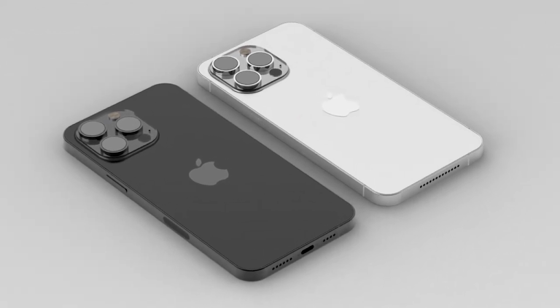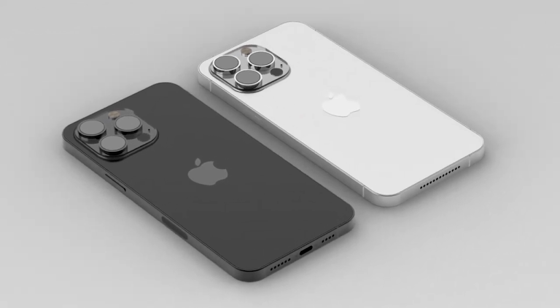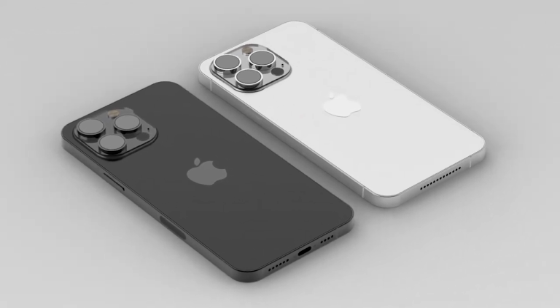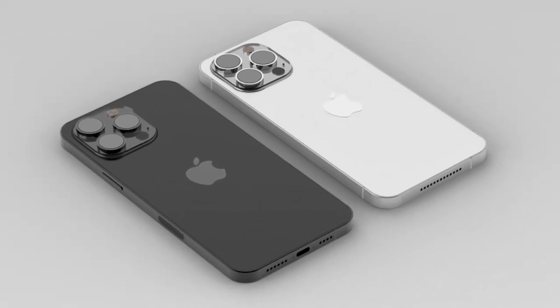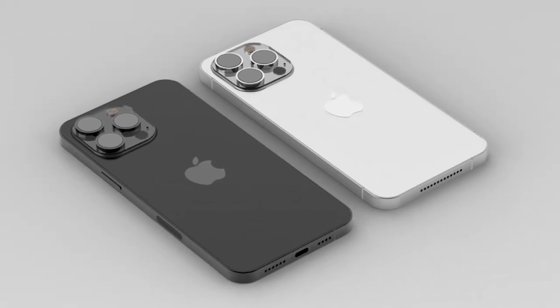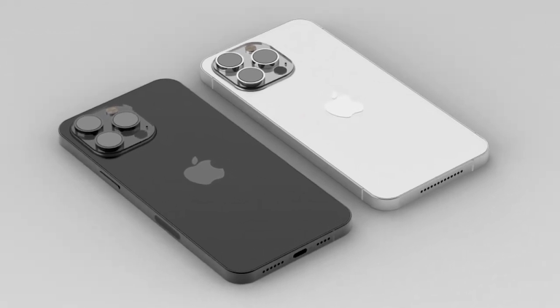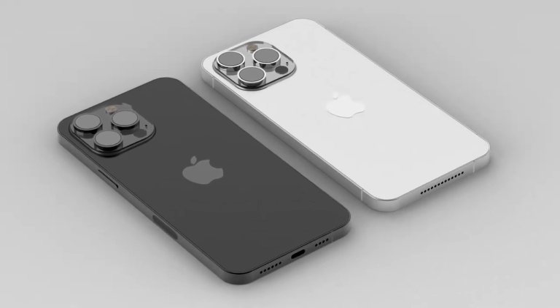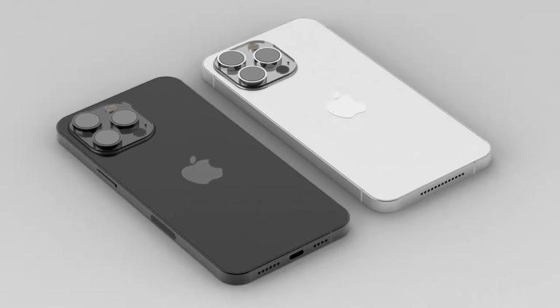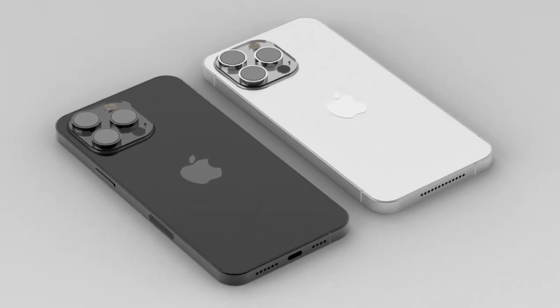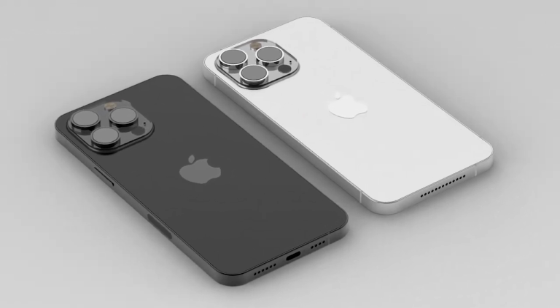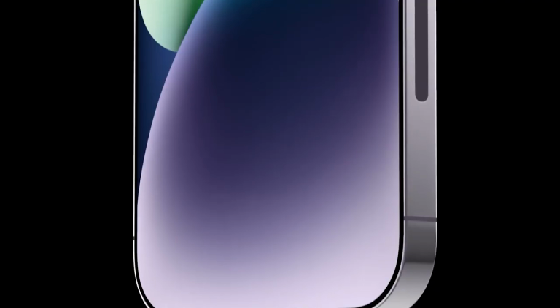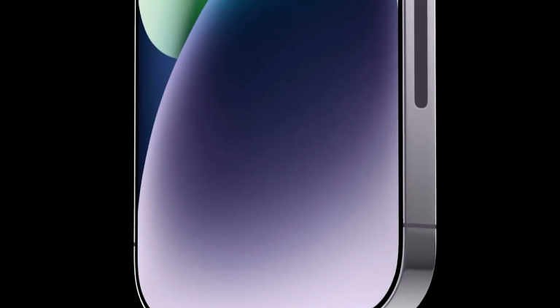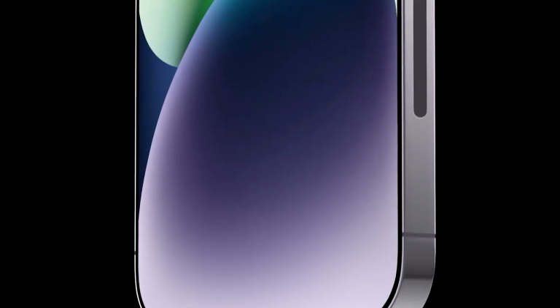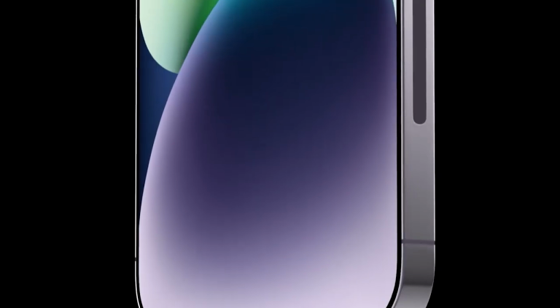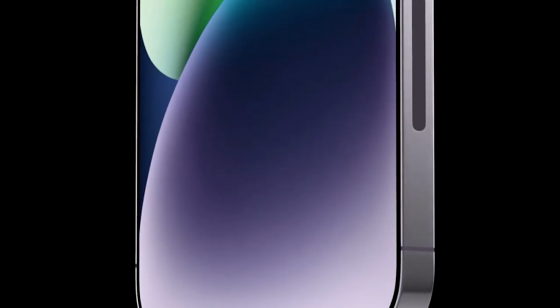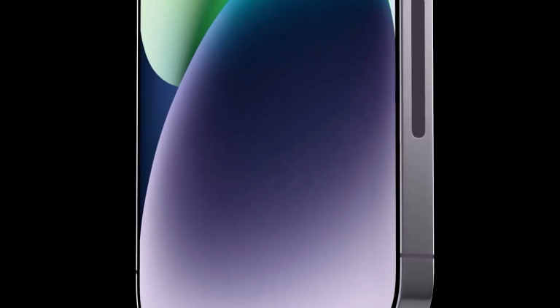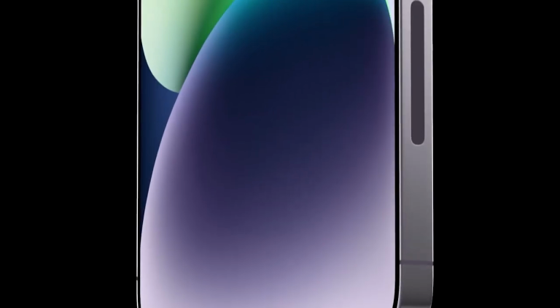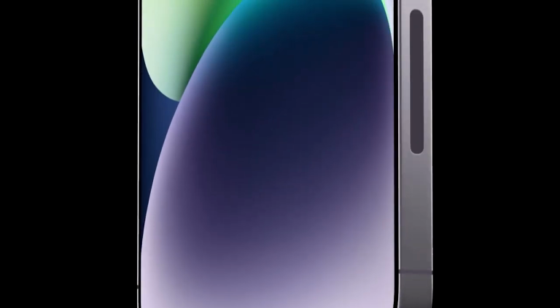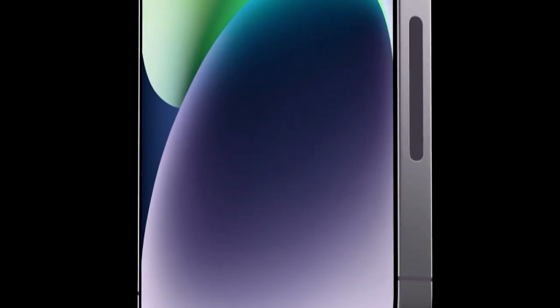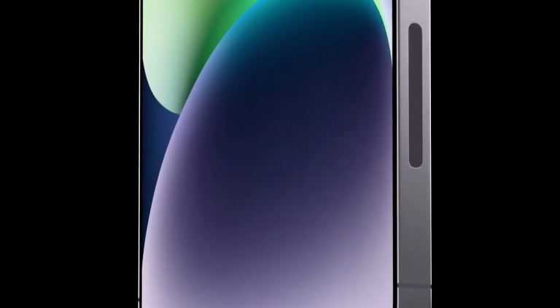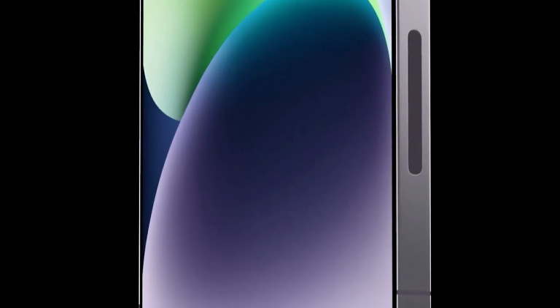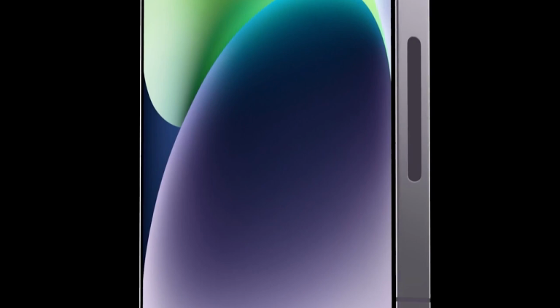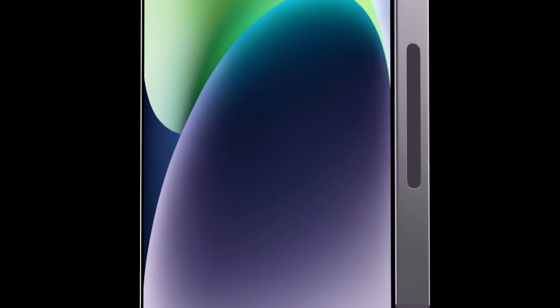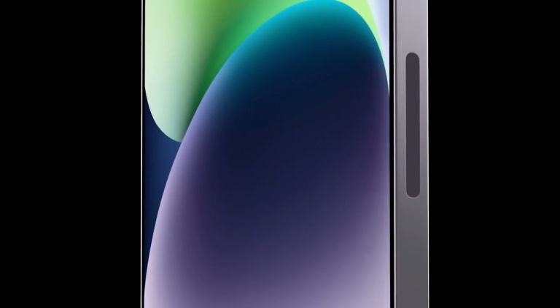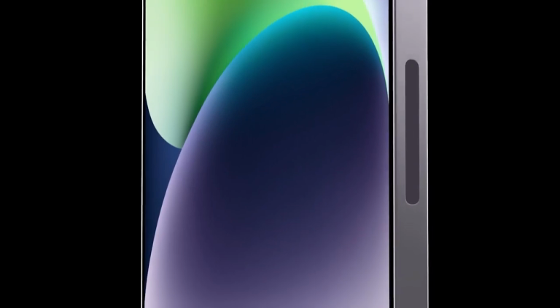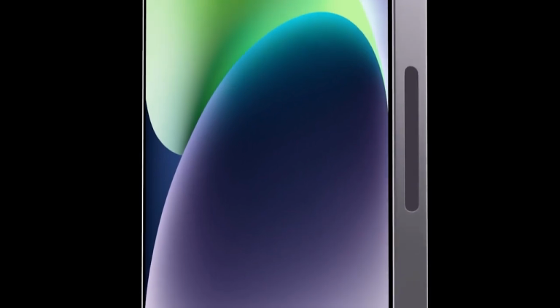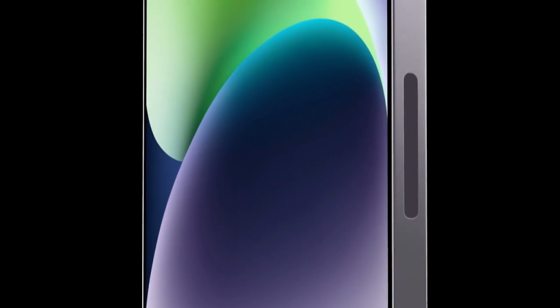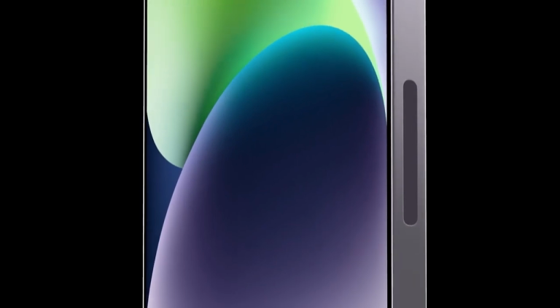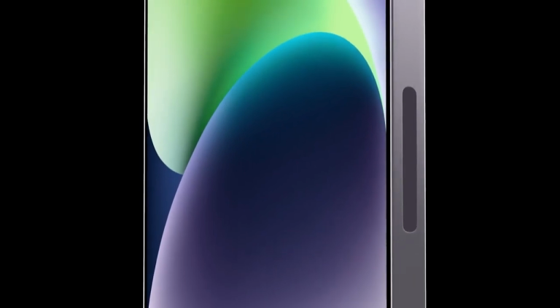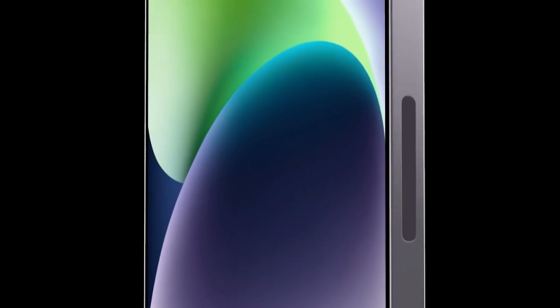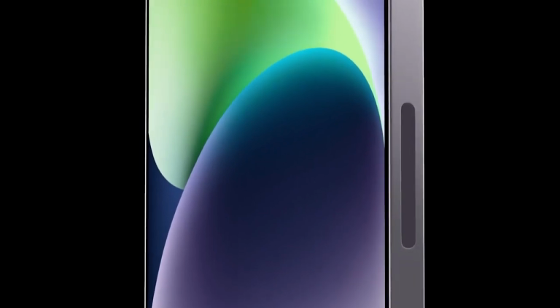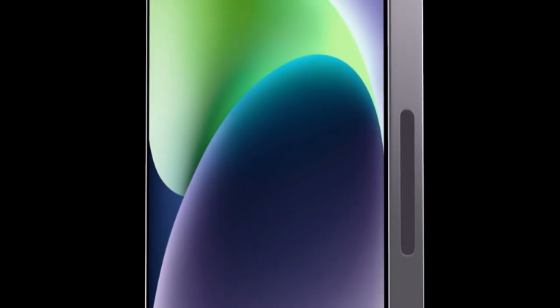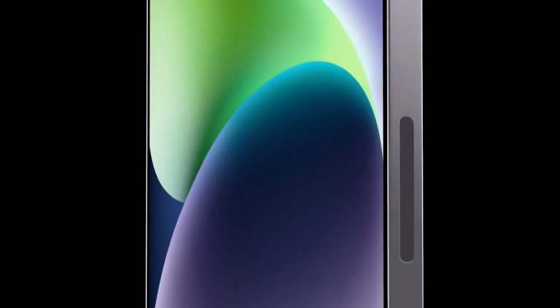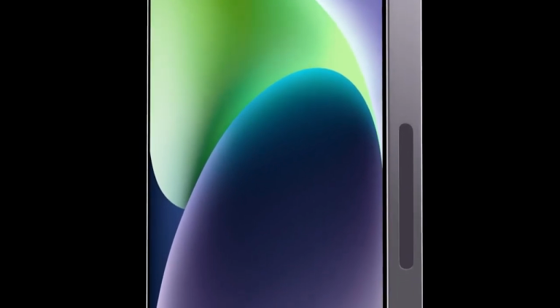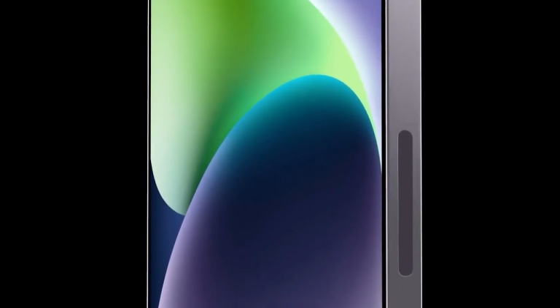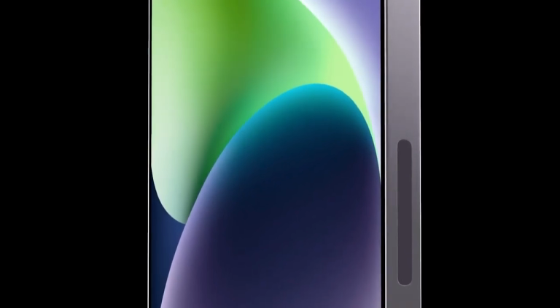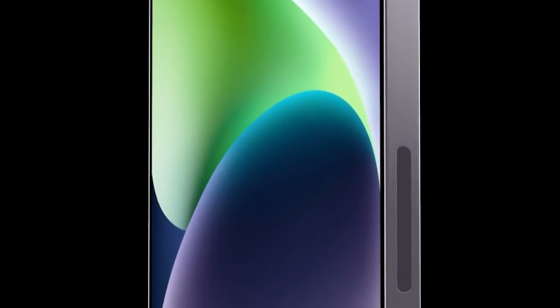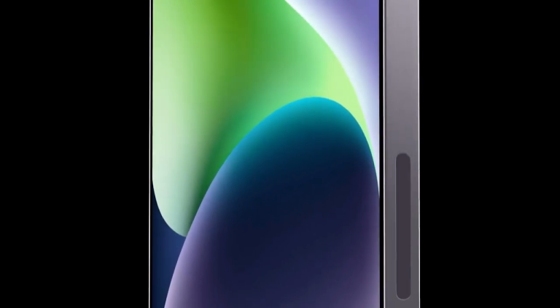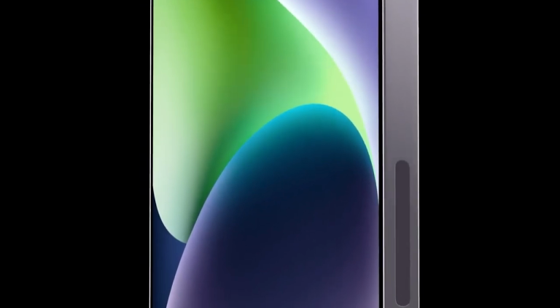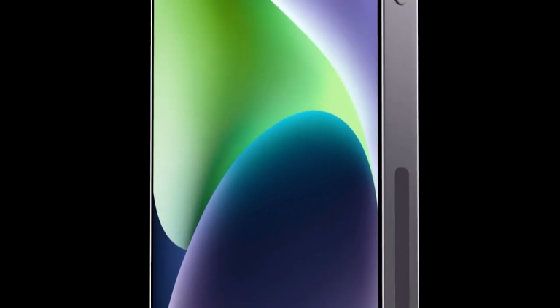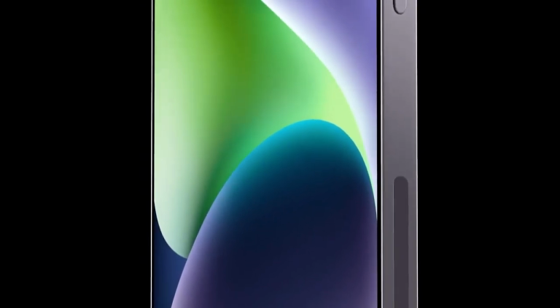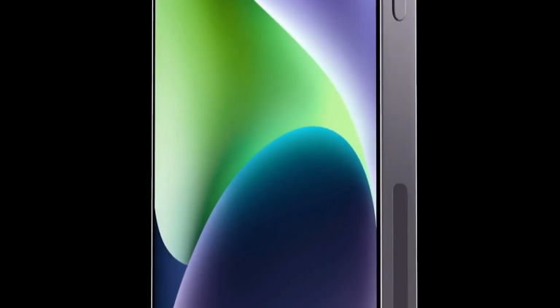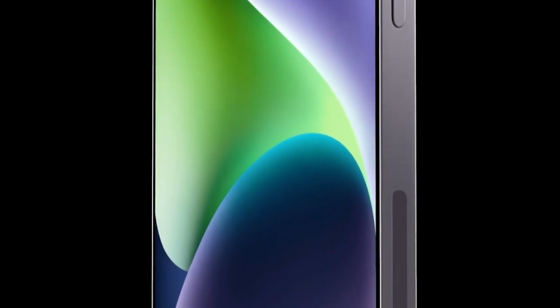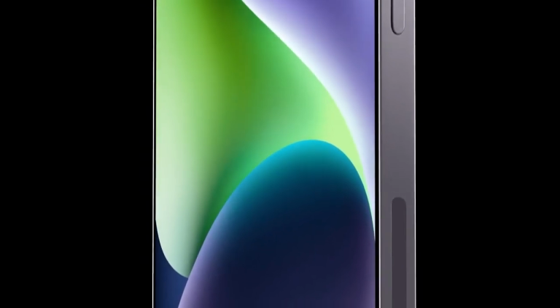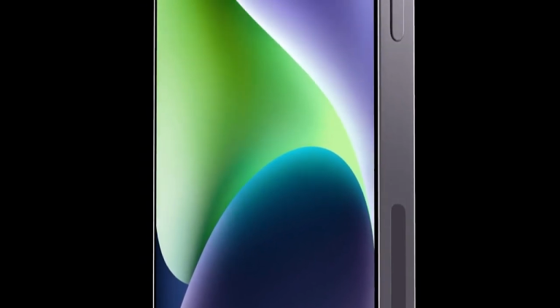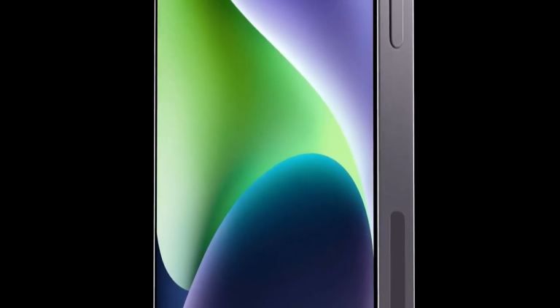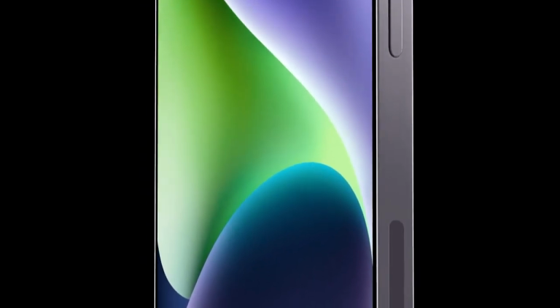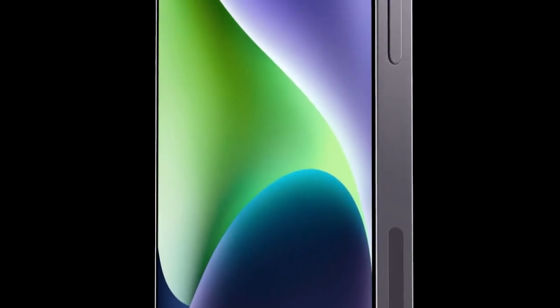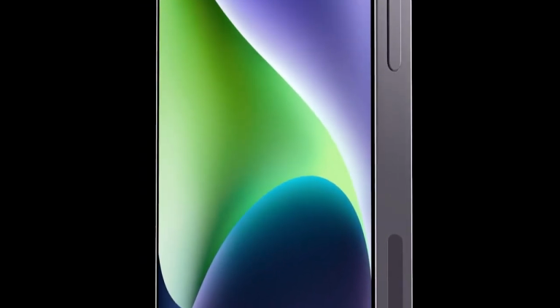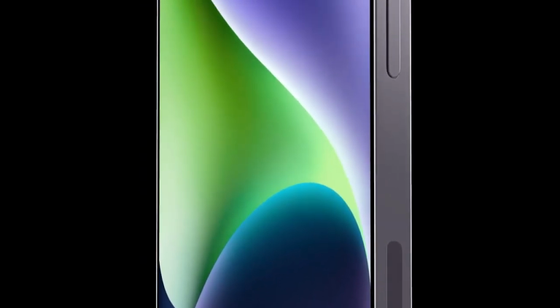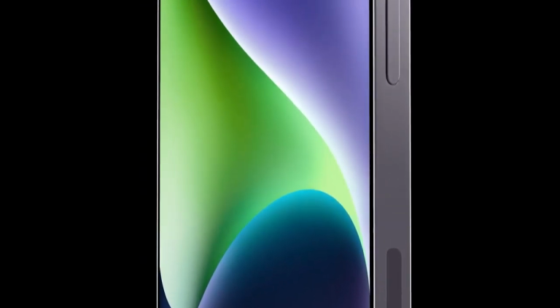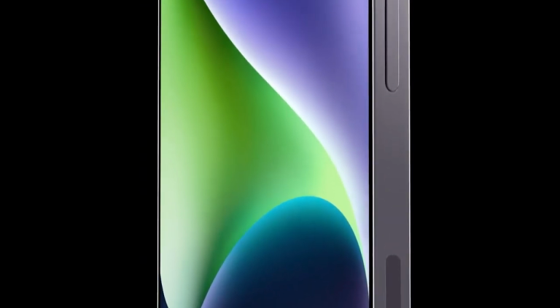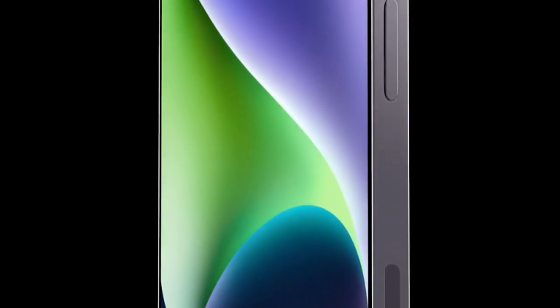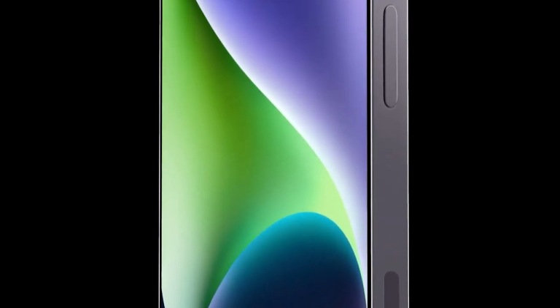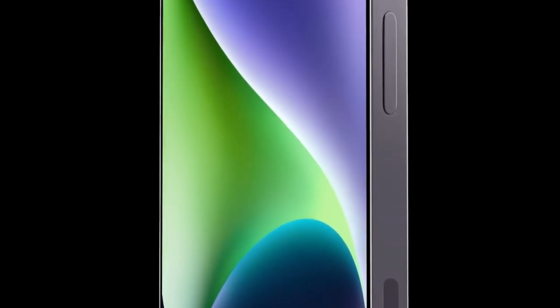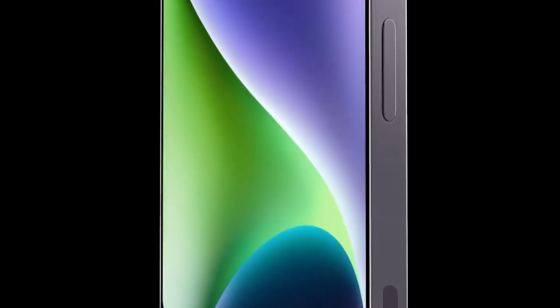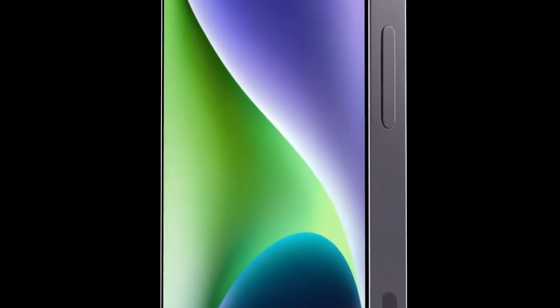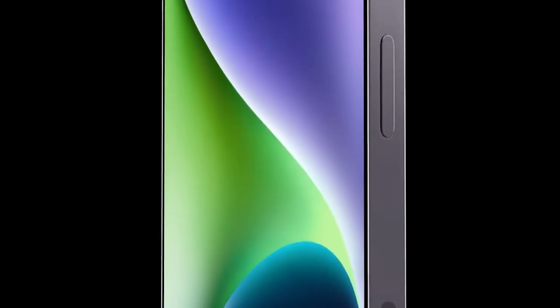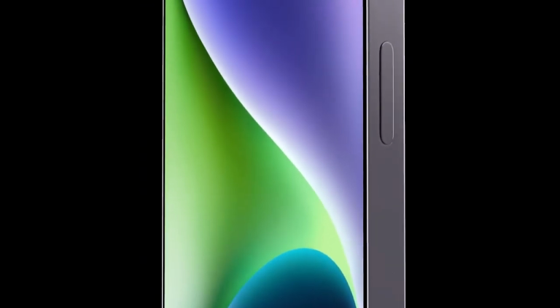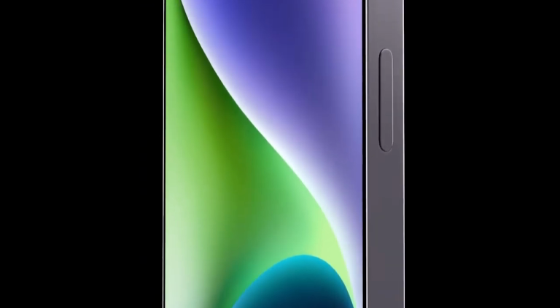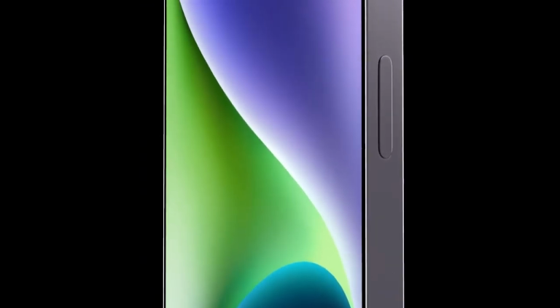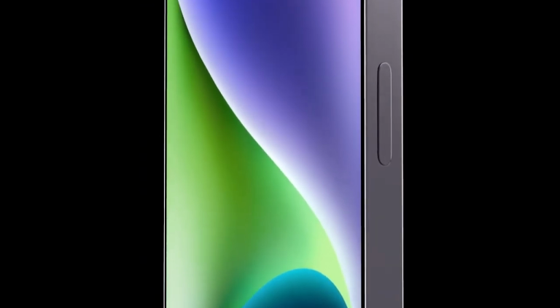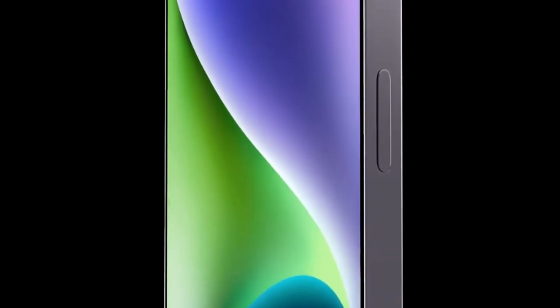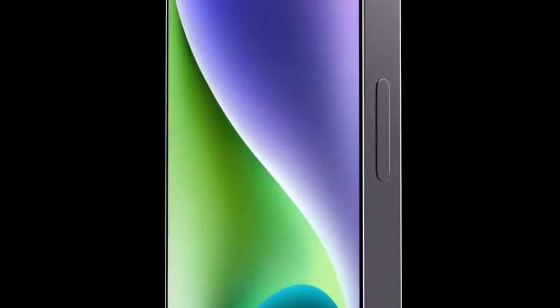Let's also talk about the ultra-thin bezels of the new Pro models that — dare we say it — Samsung and Xiaomi might struggle to compete with.